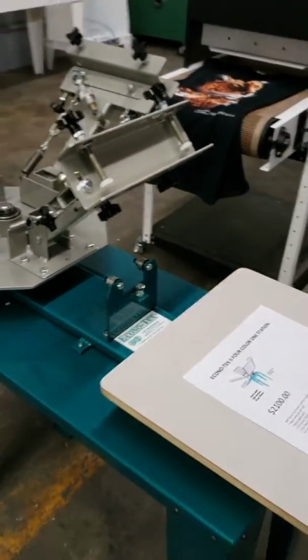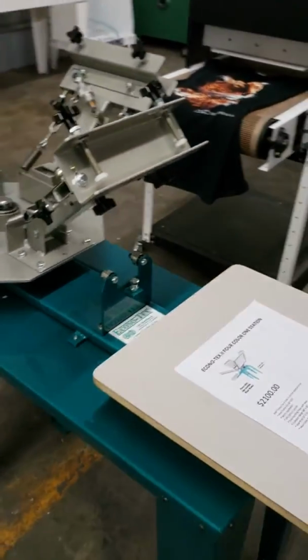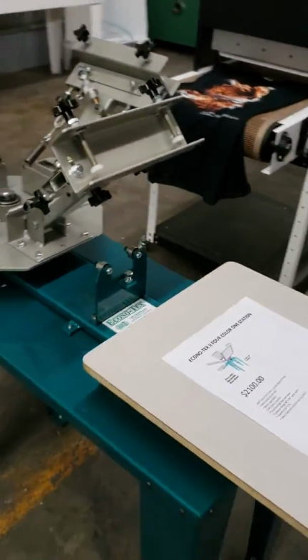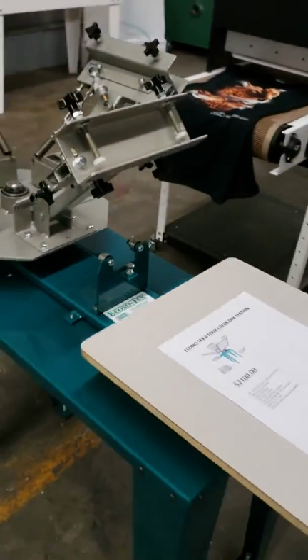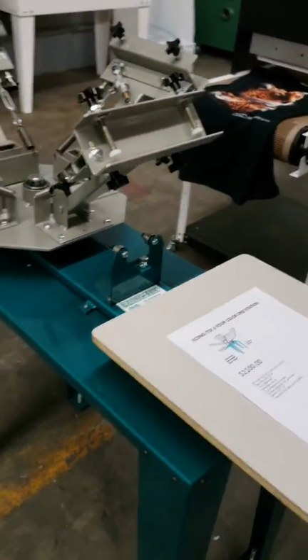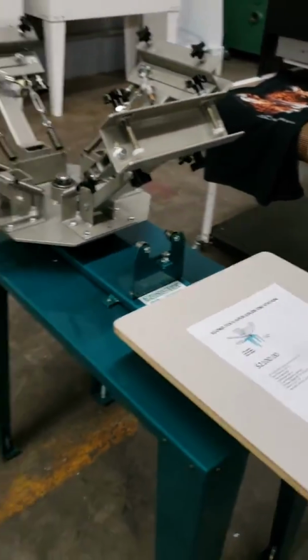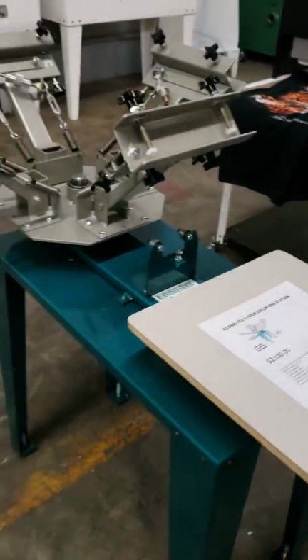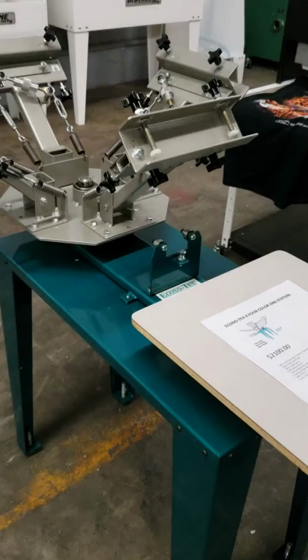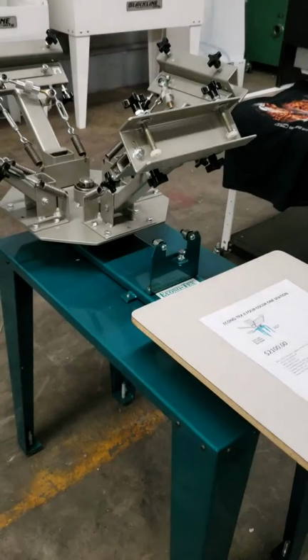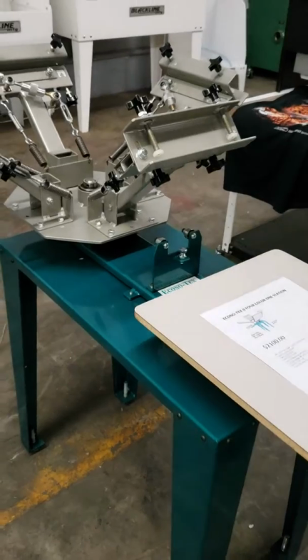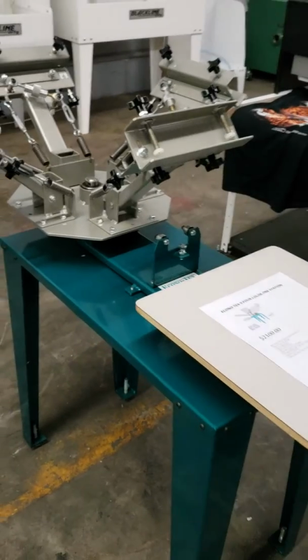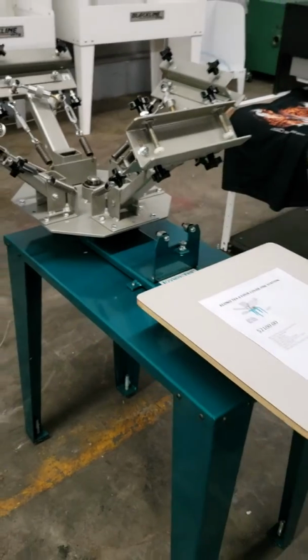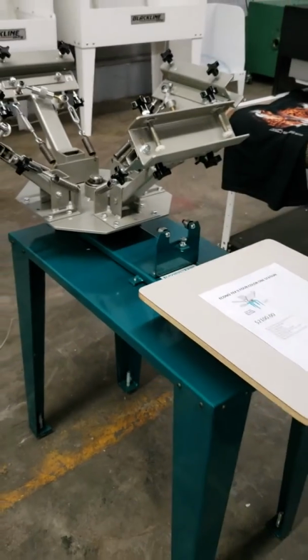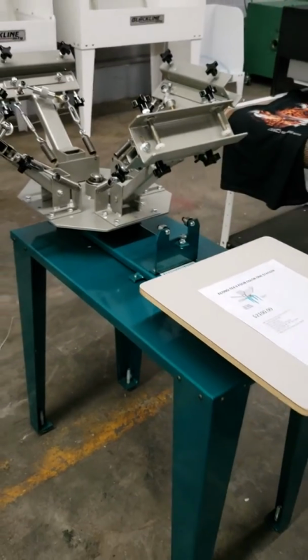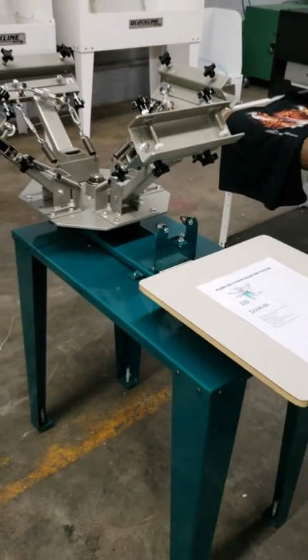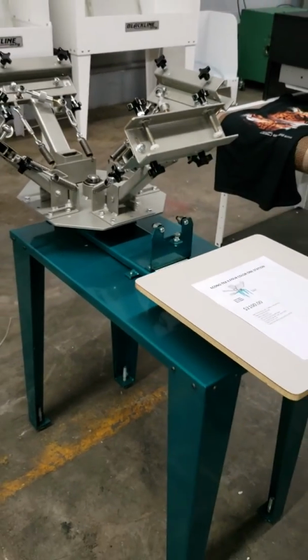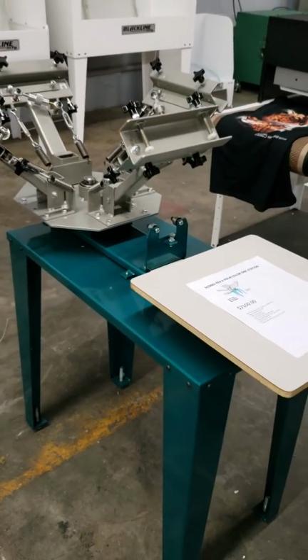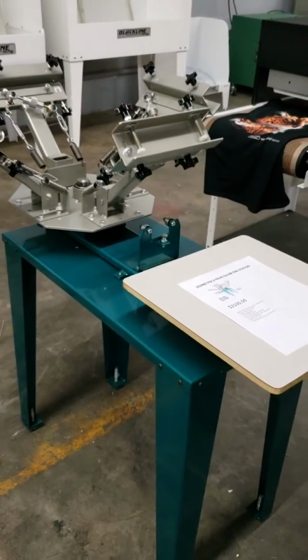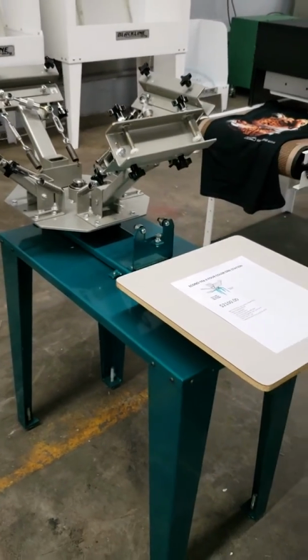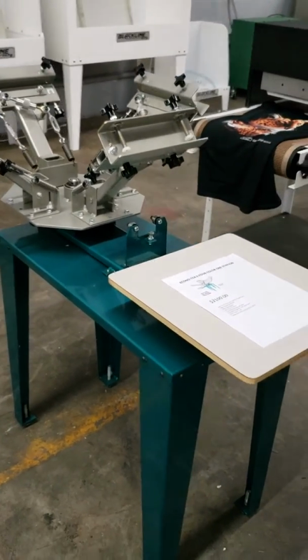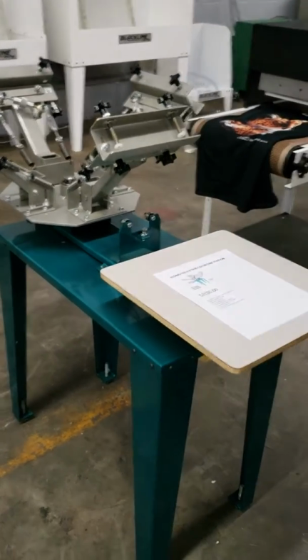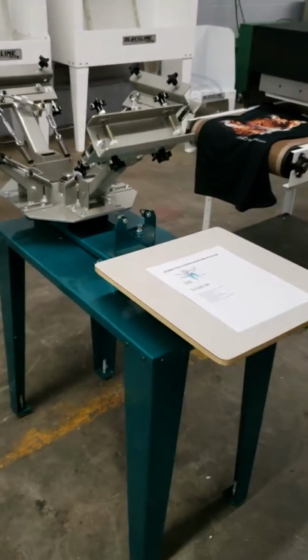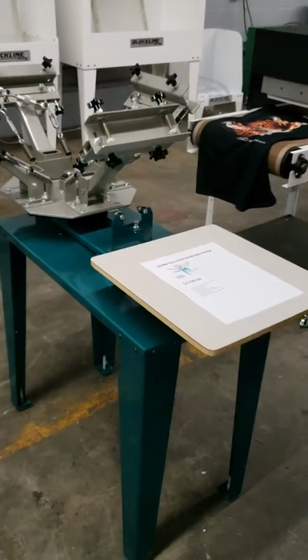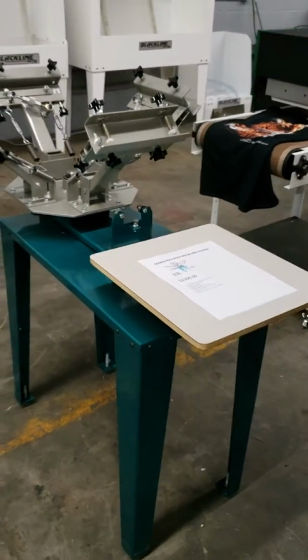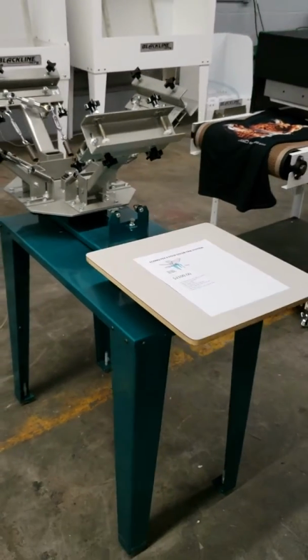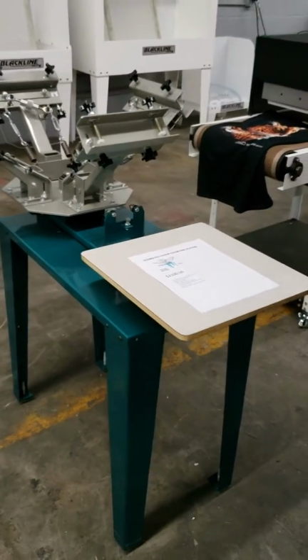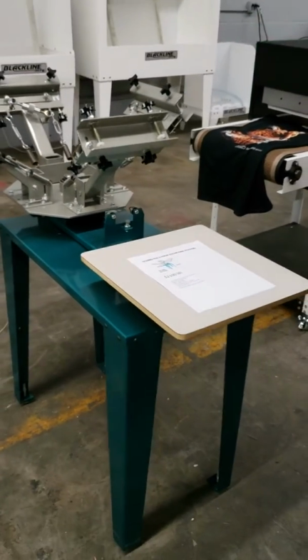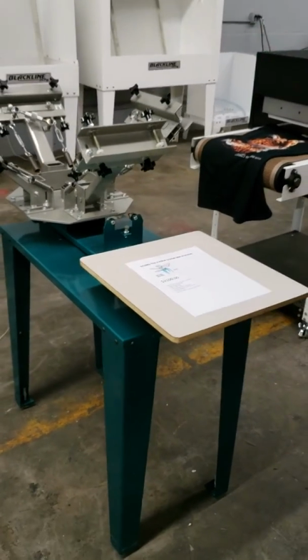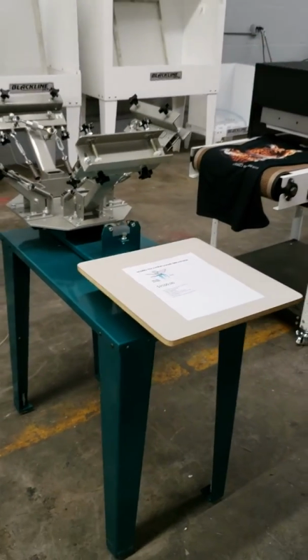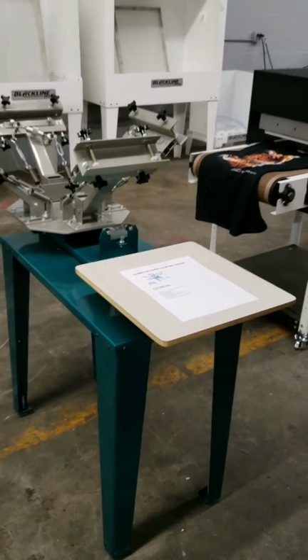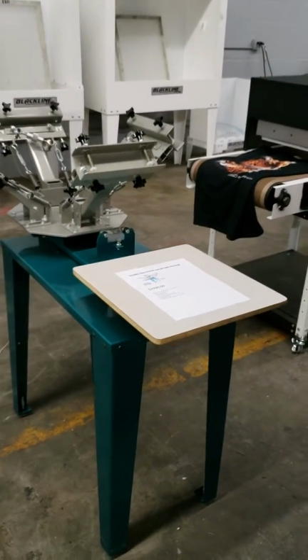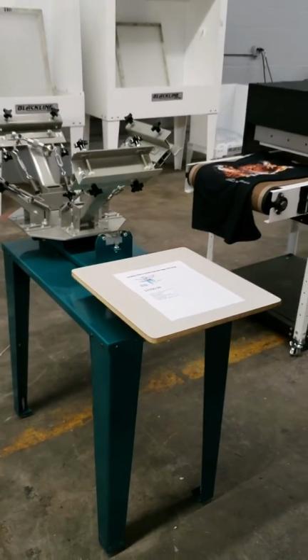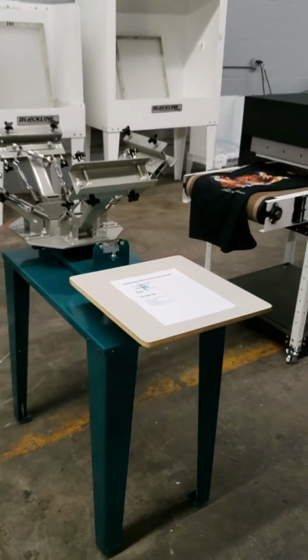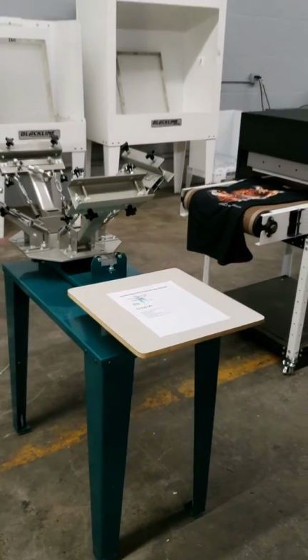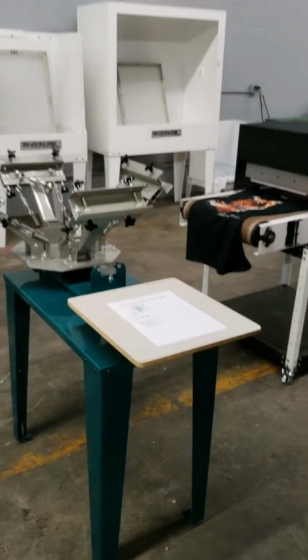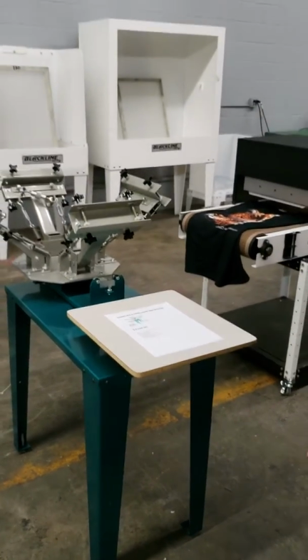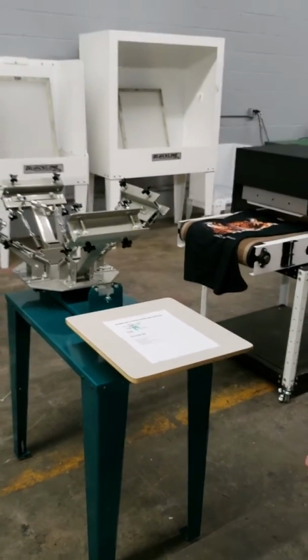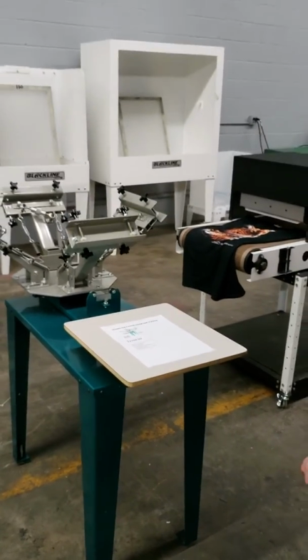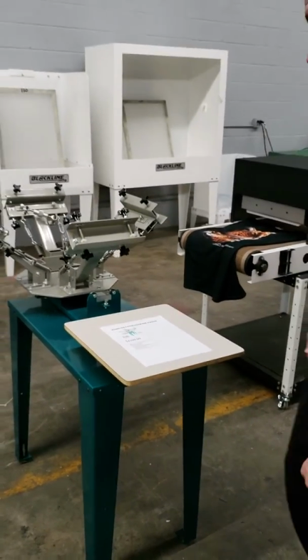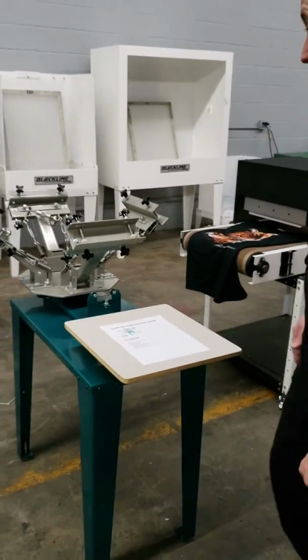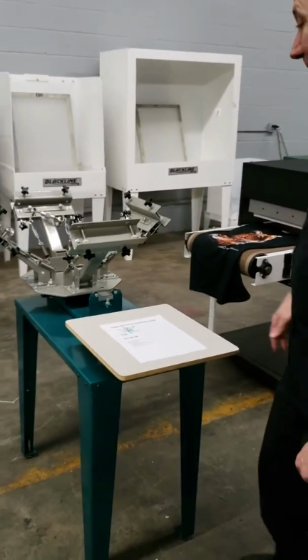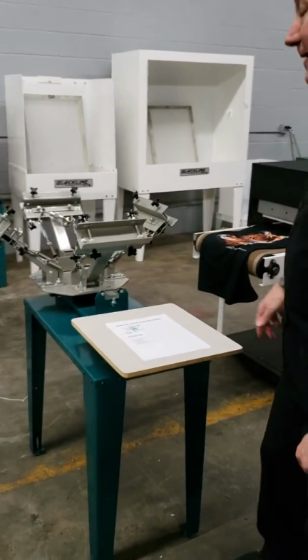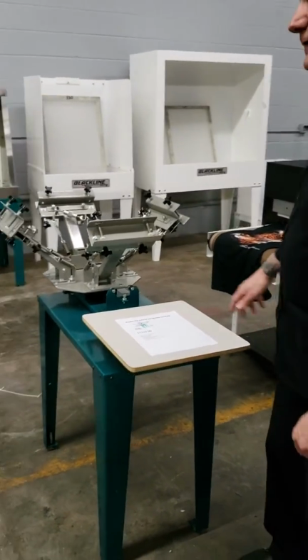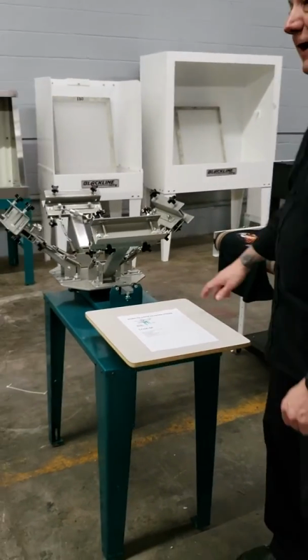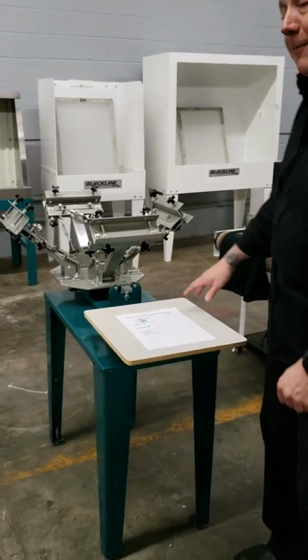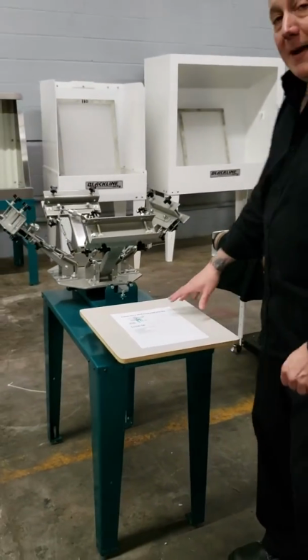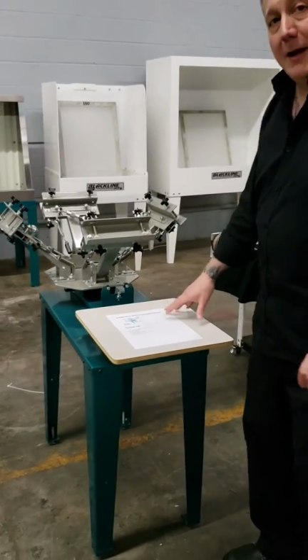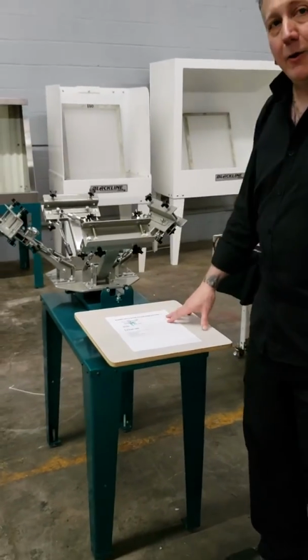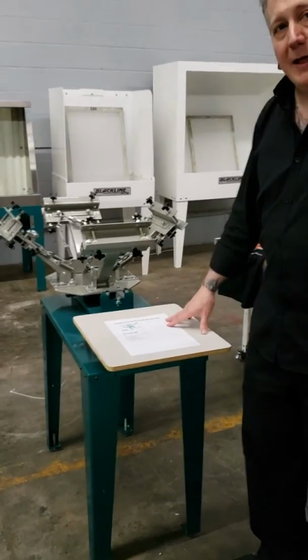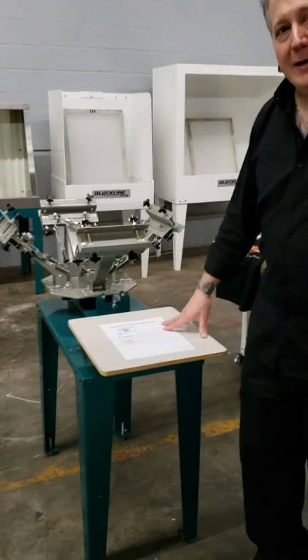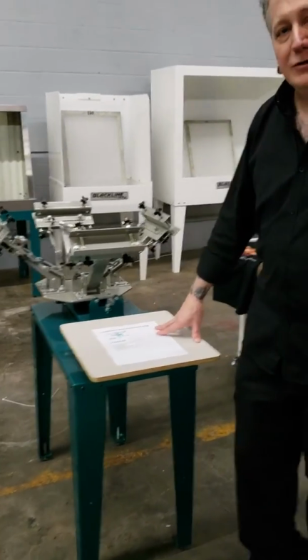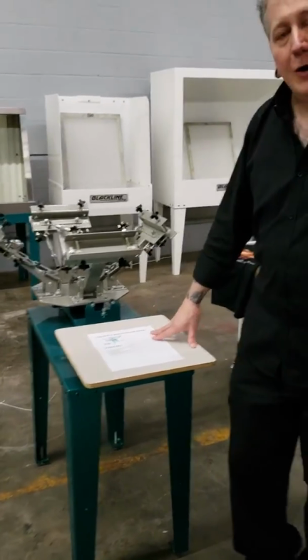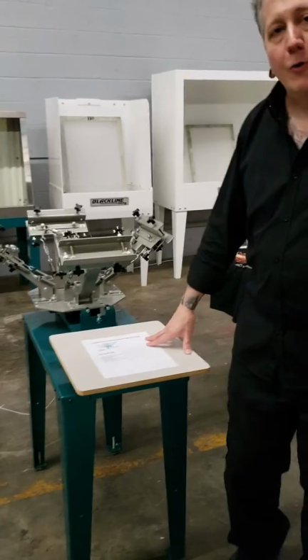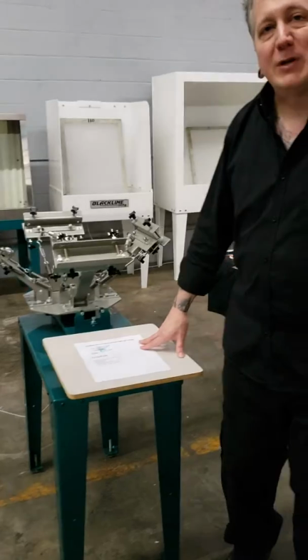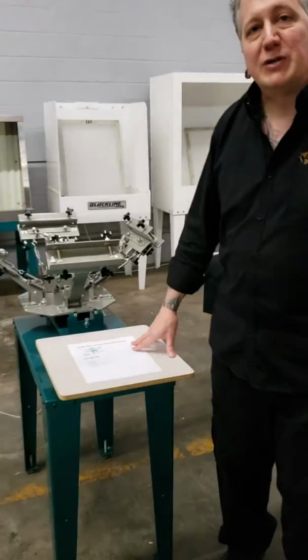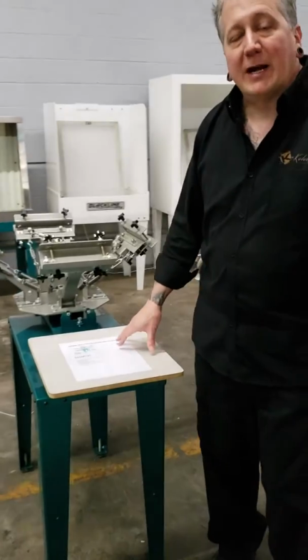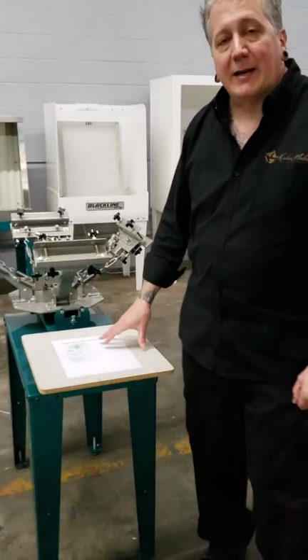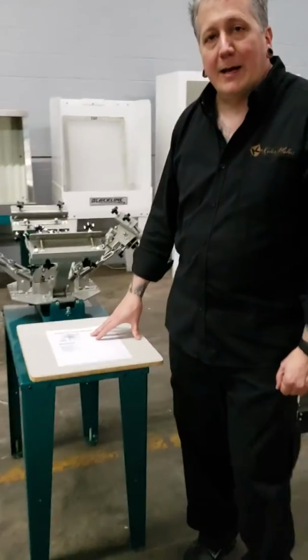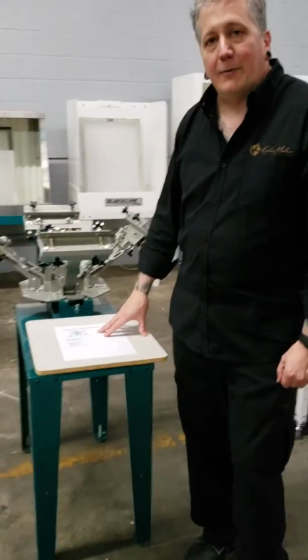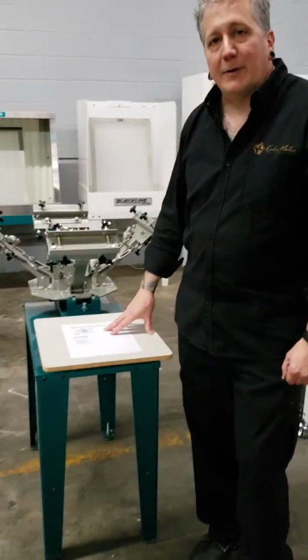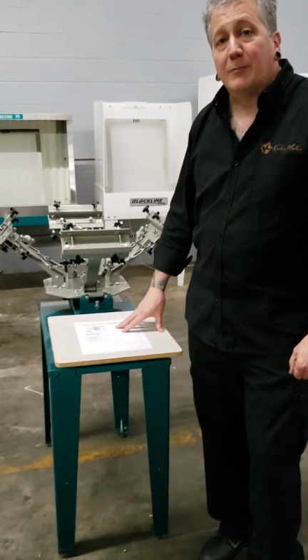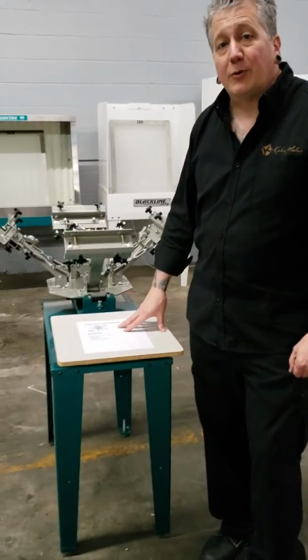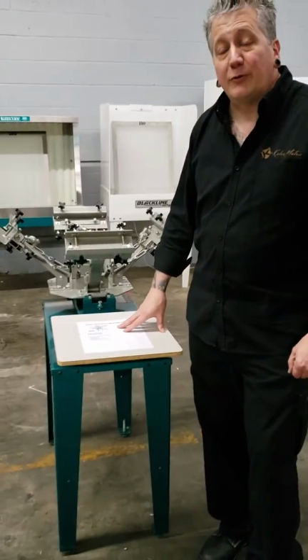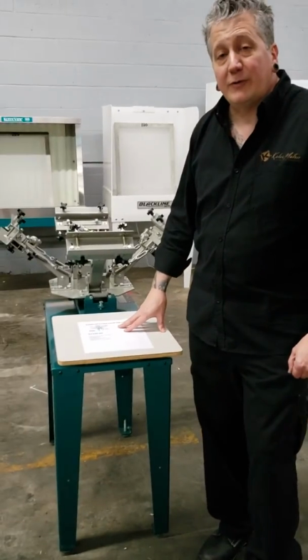It is a literal workhorse, a beast of a press. Stop by our Atlanta showroom and check it out in person.